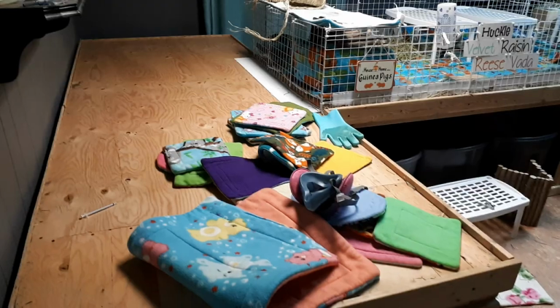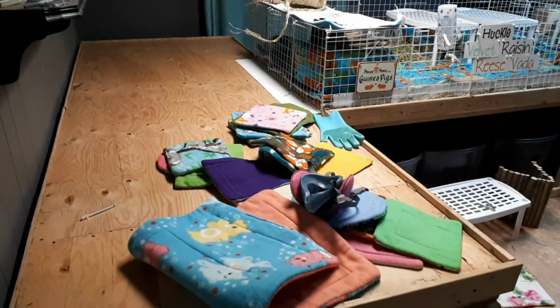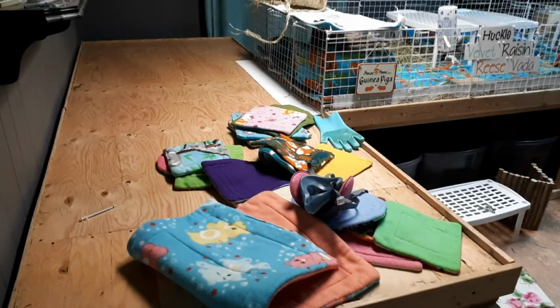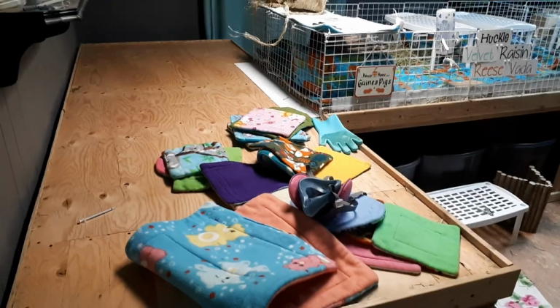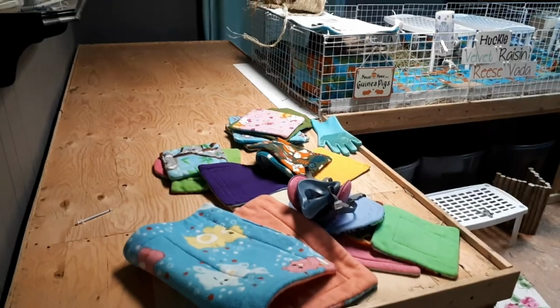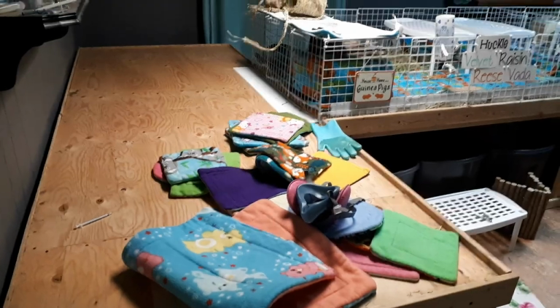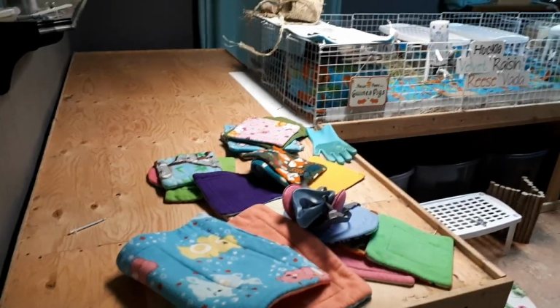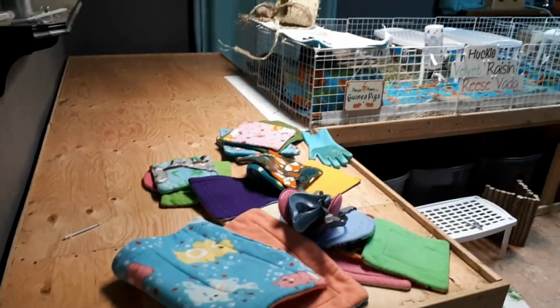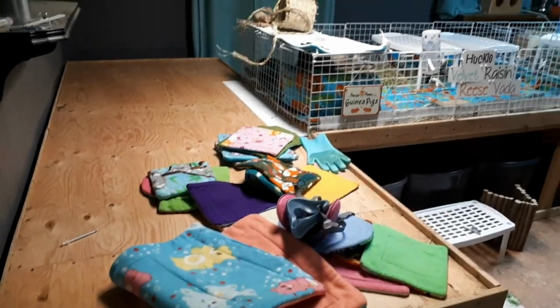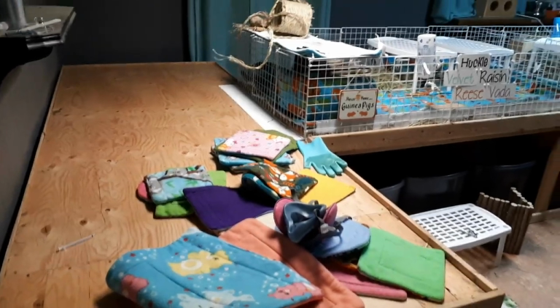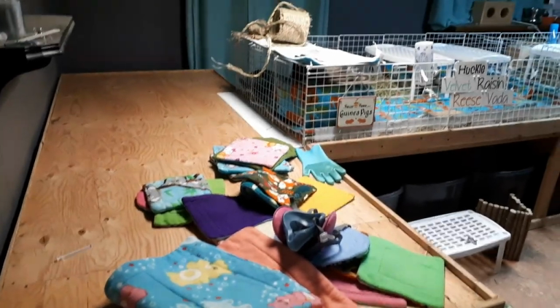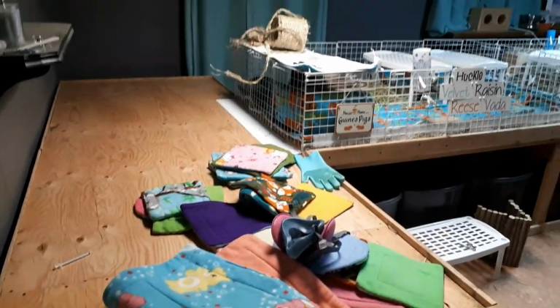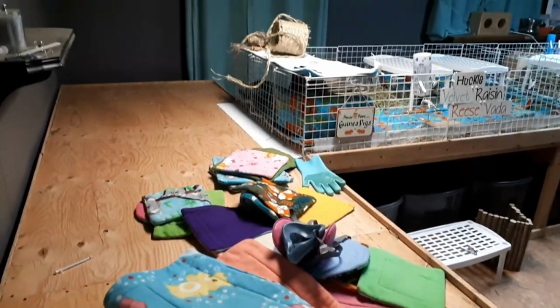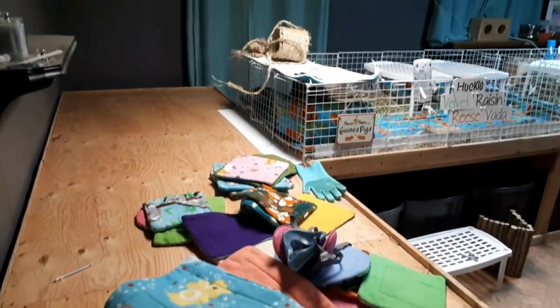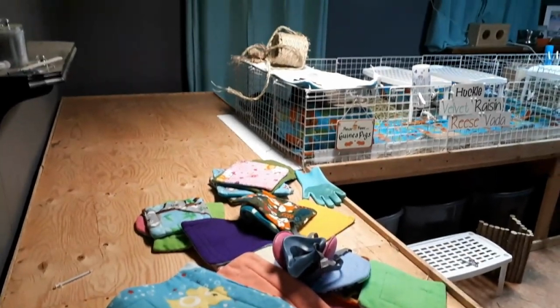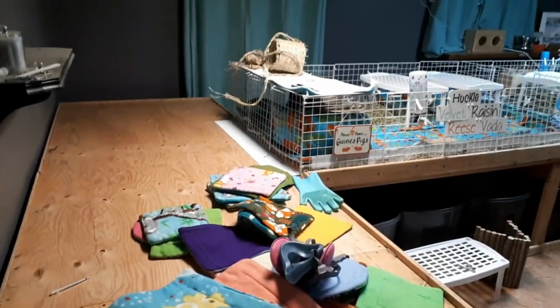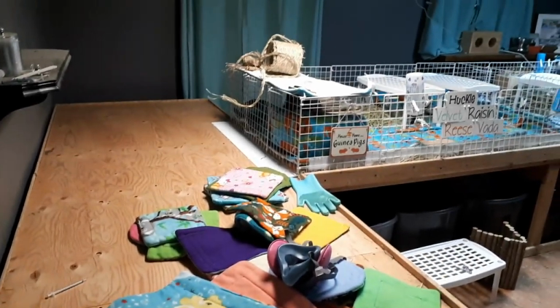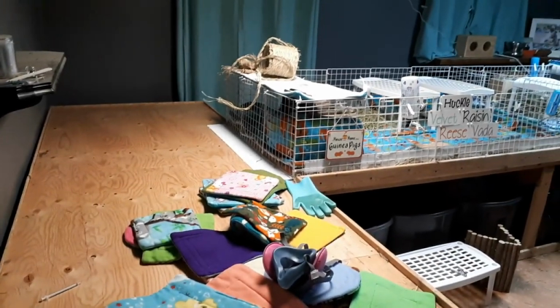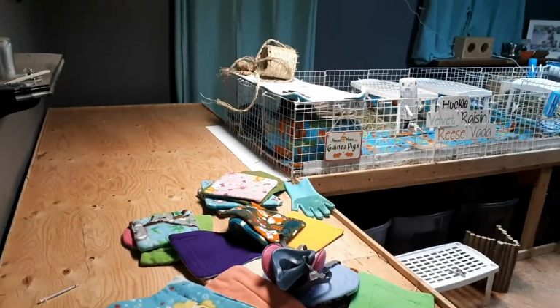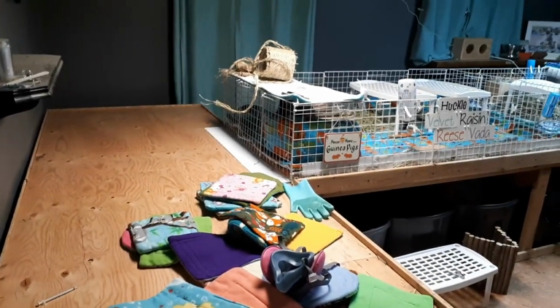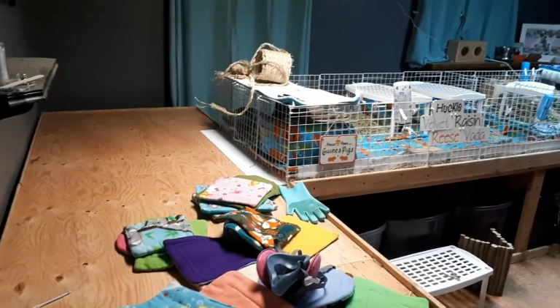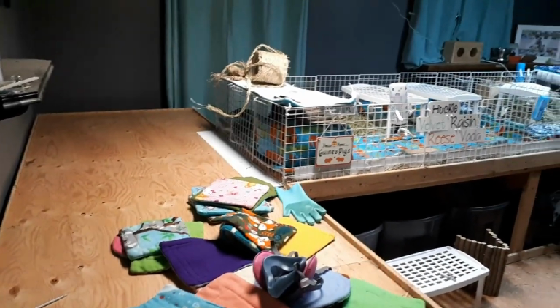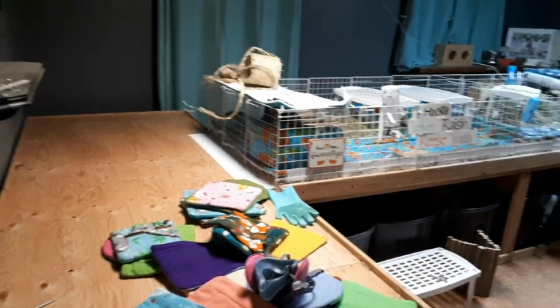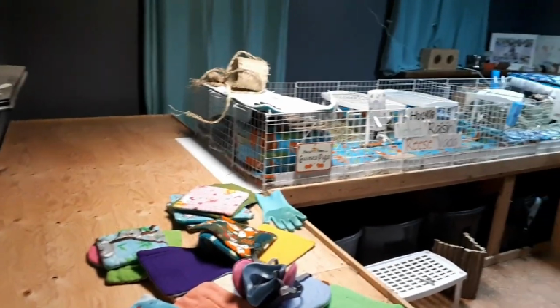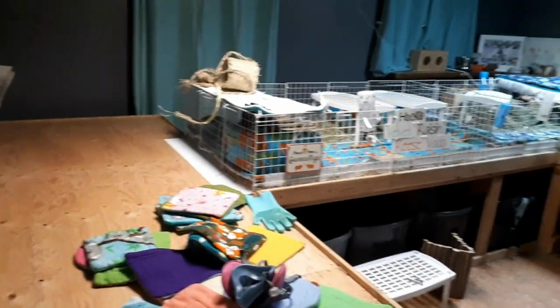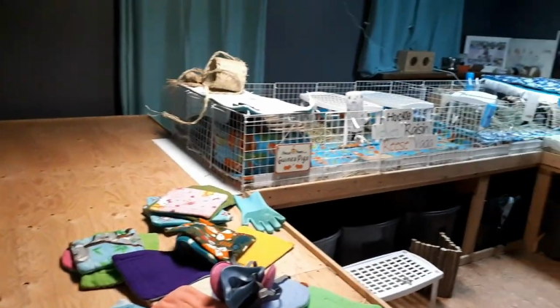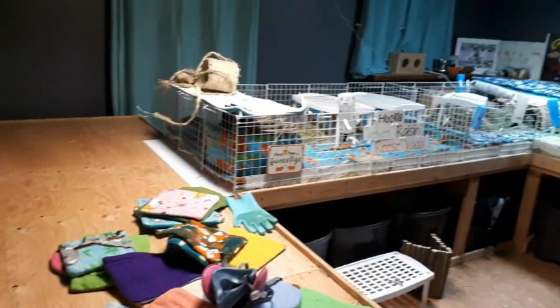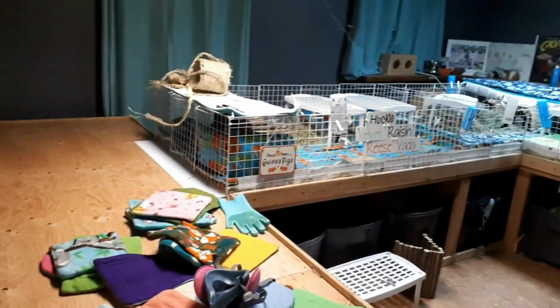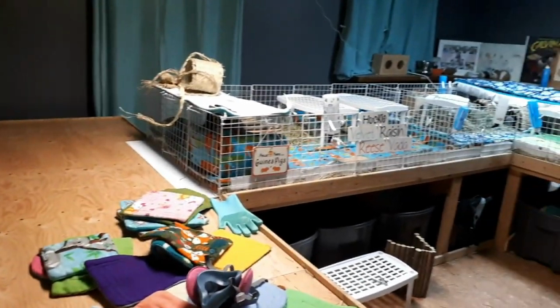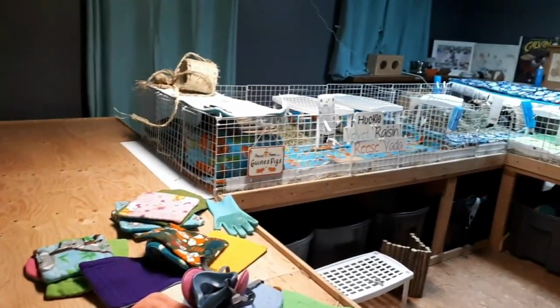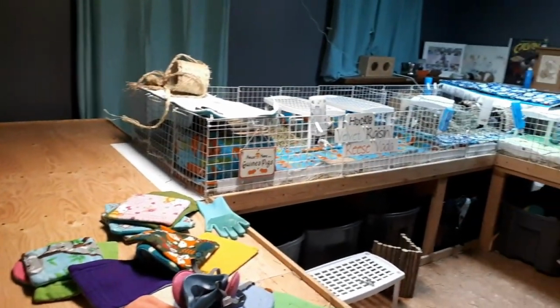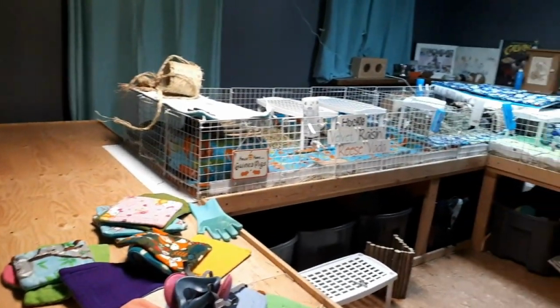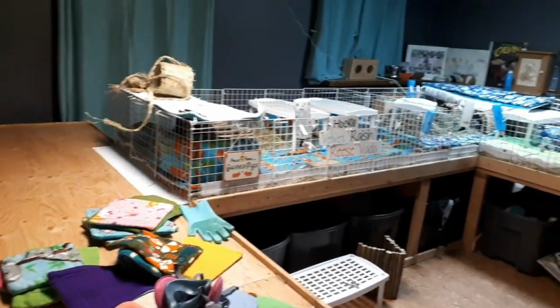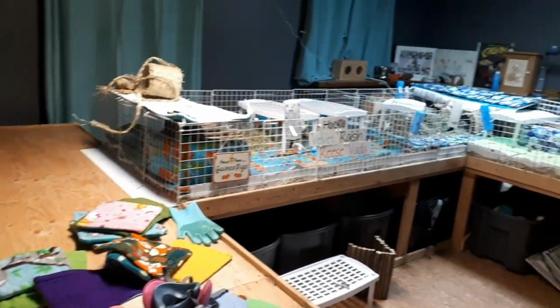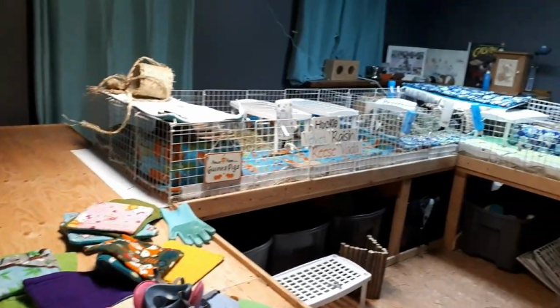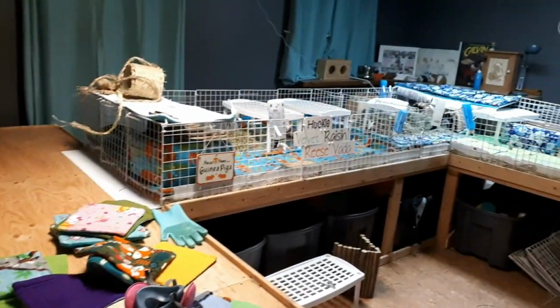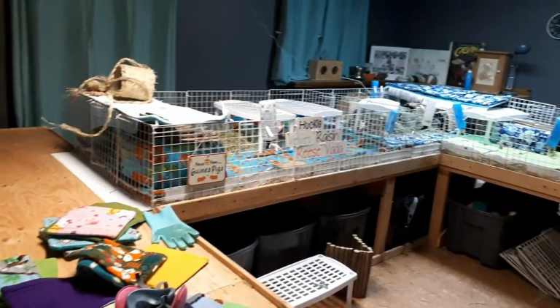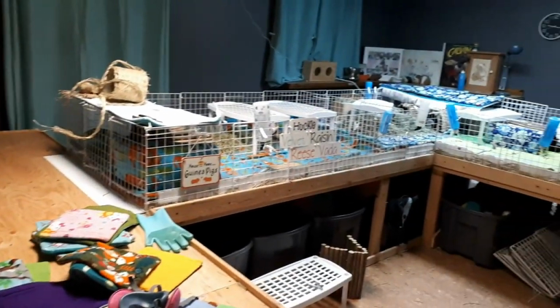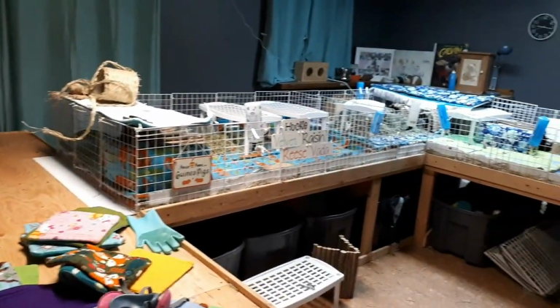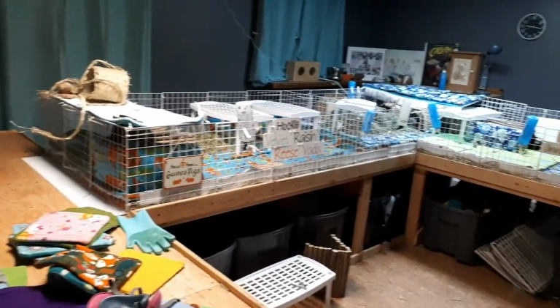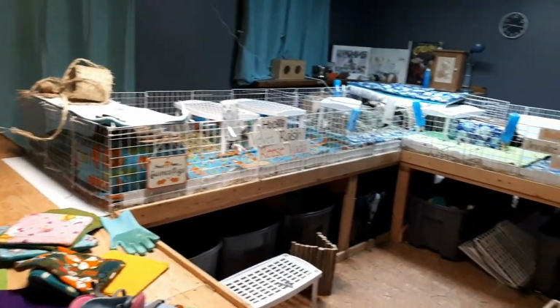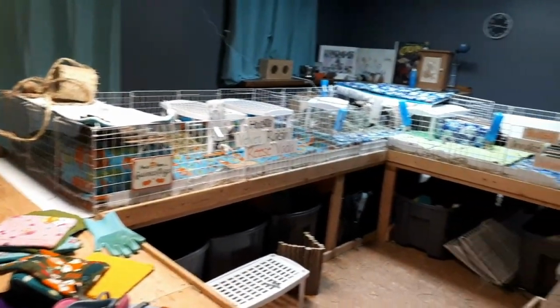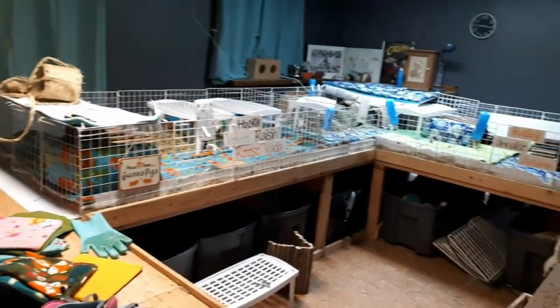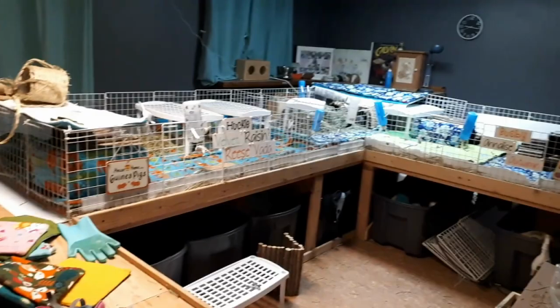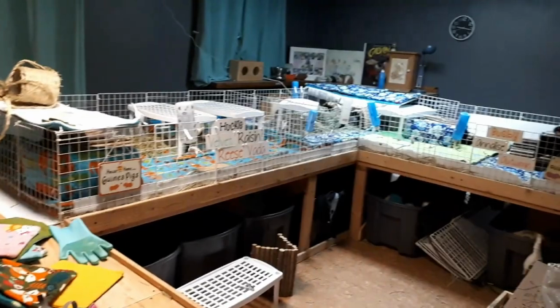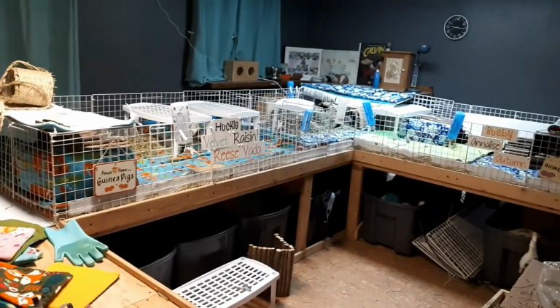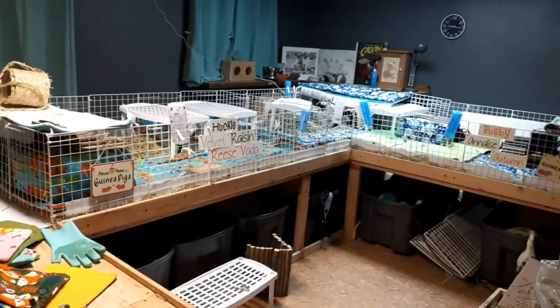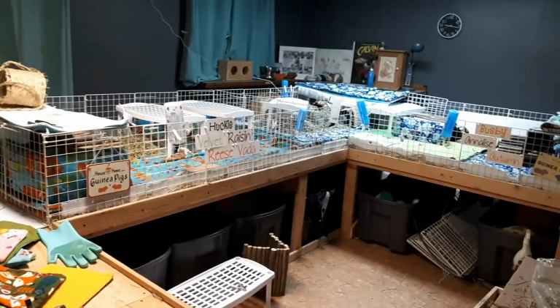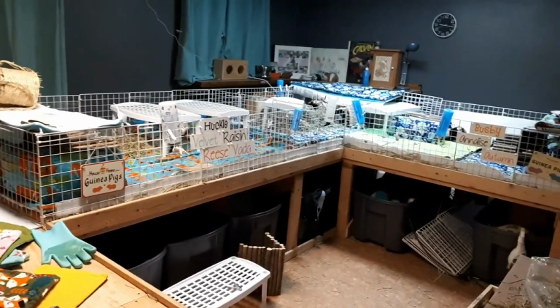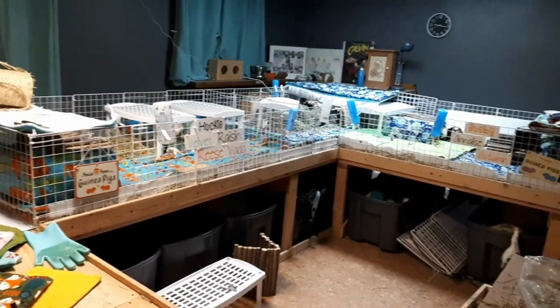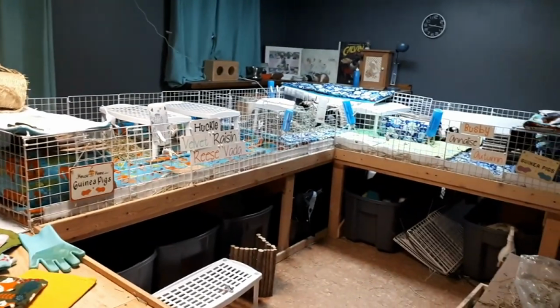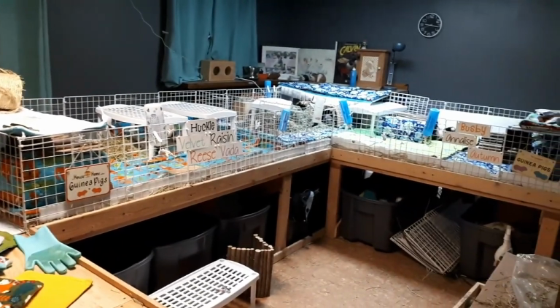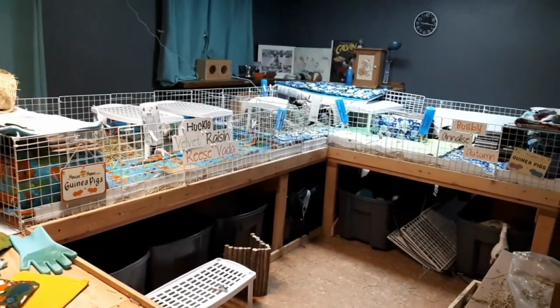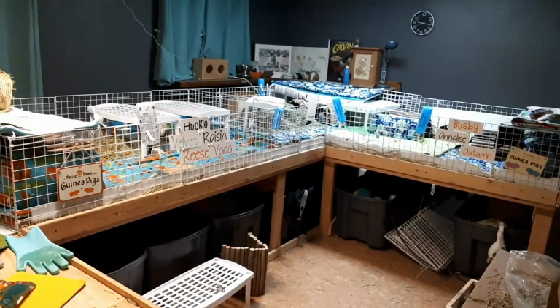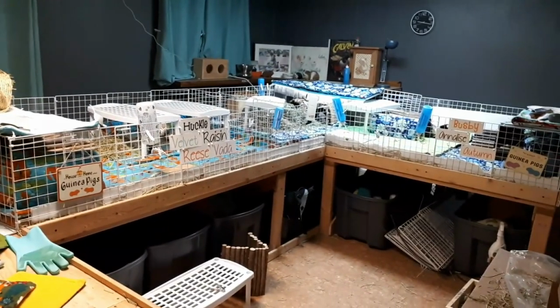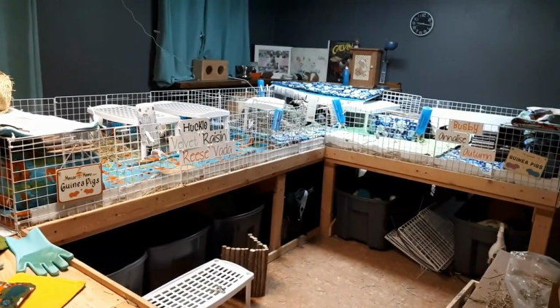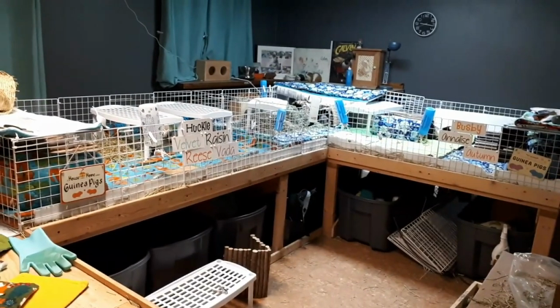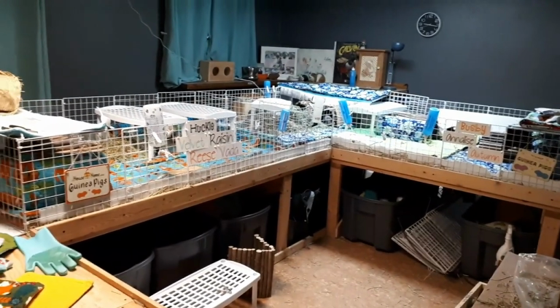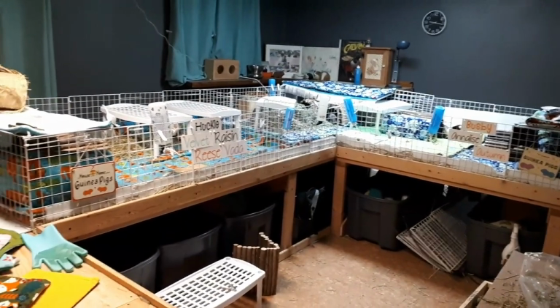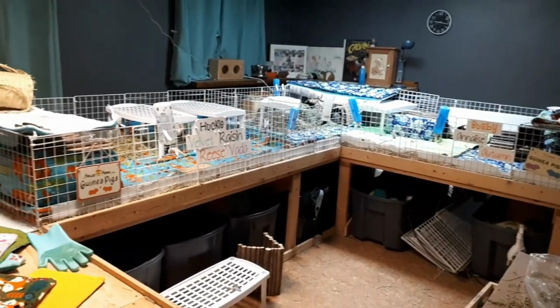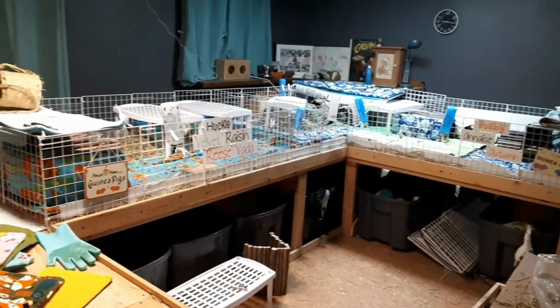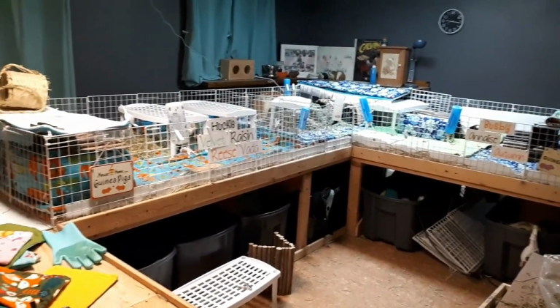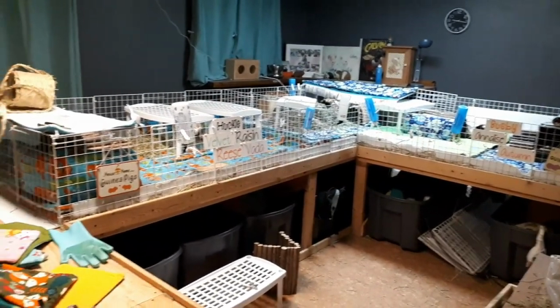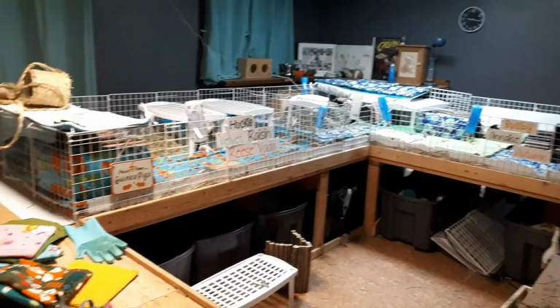Hey piggy people! I've been working in the pig room. Everything's a mess right now, but I've been changing the cages around.